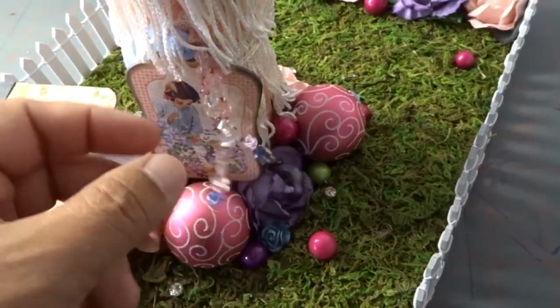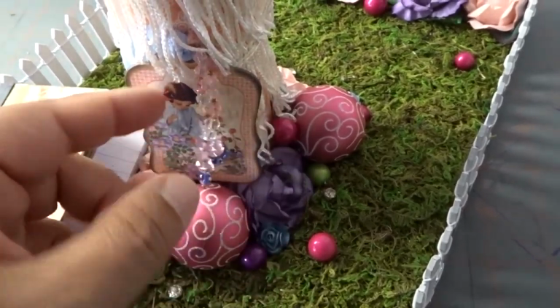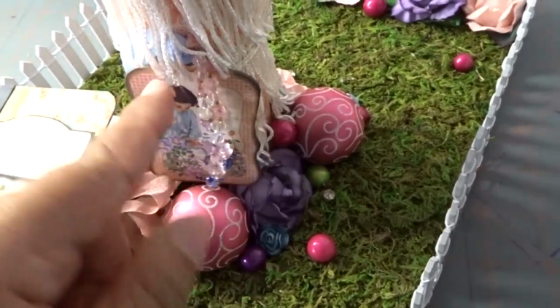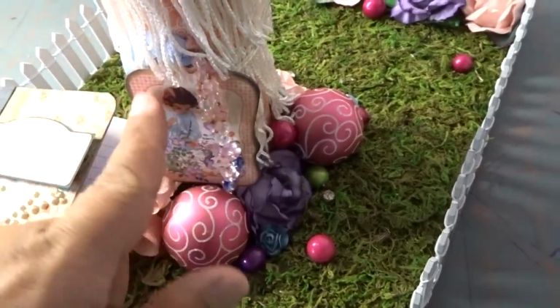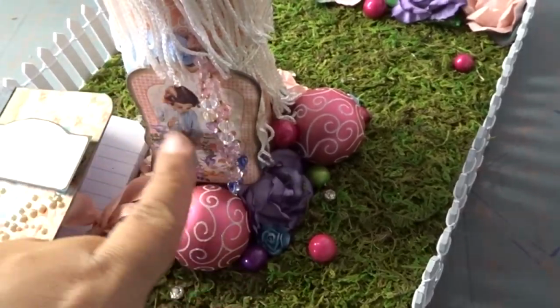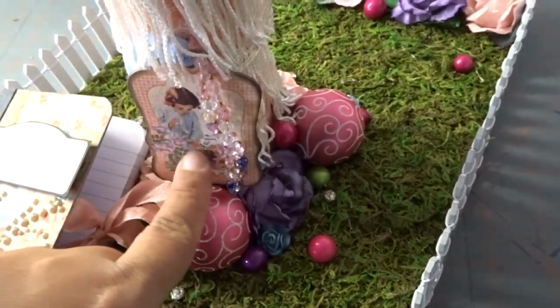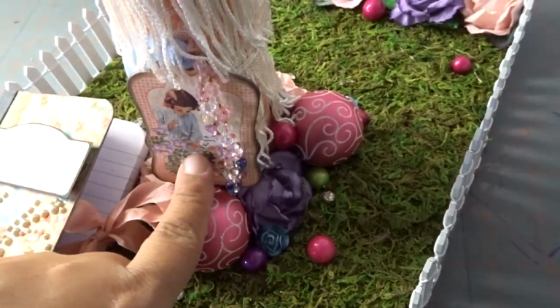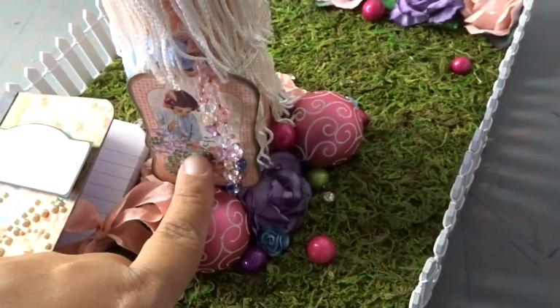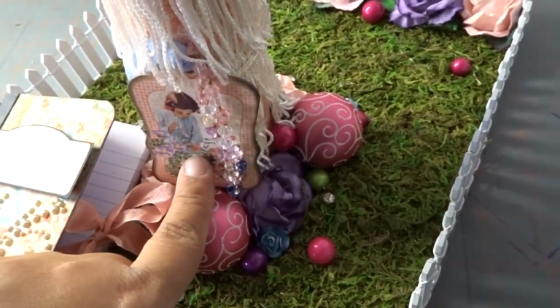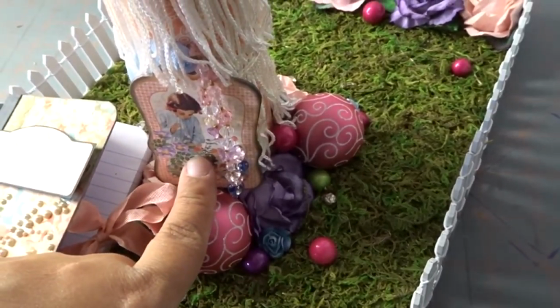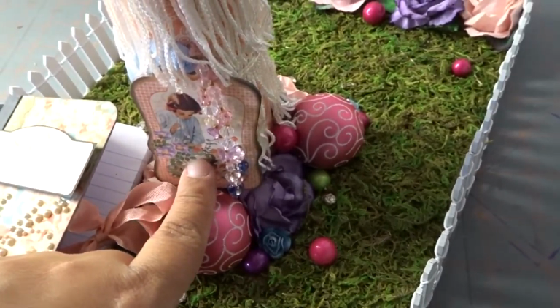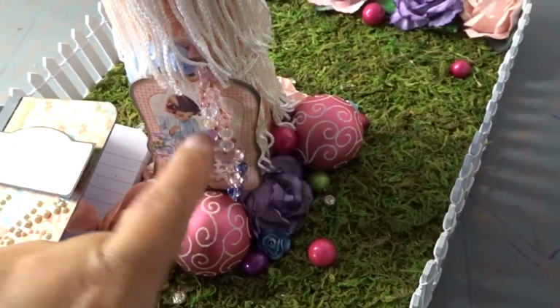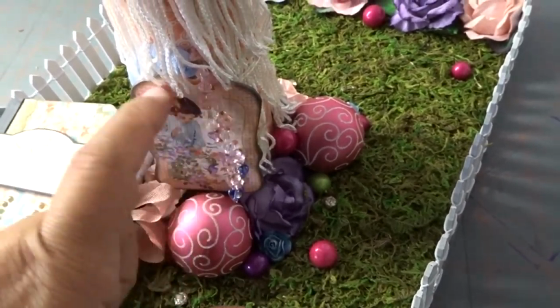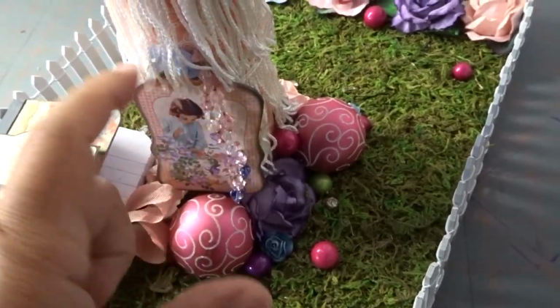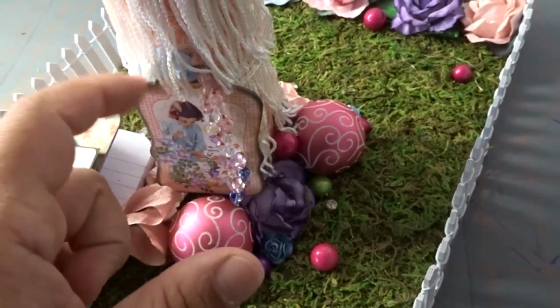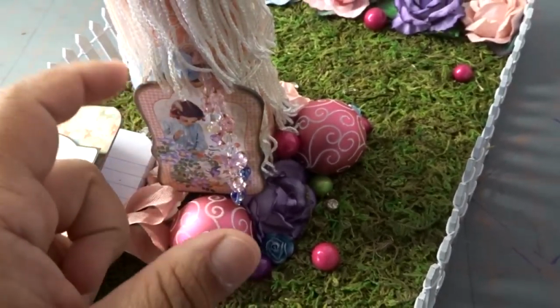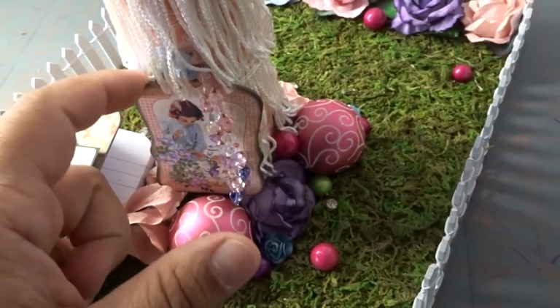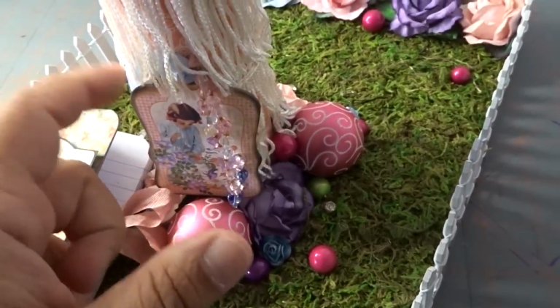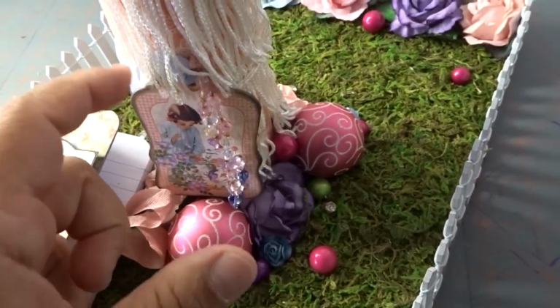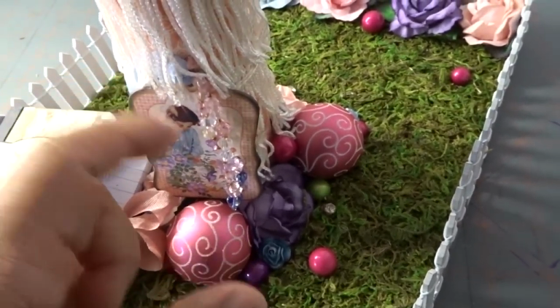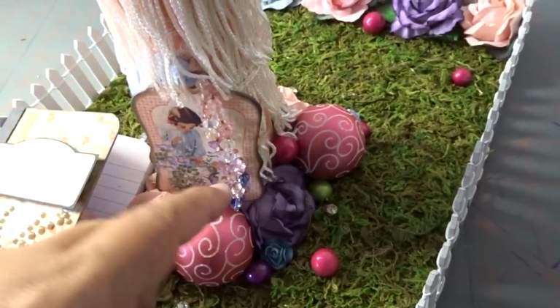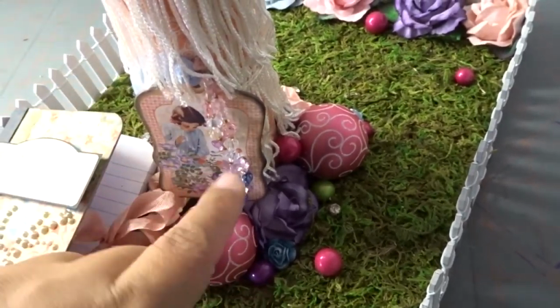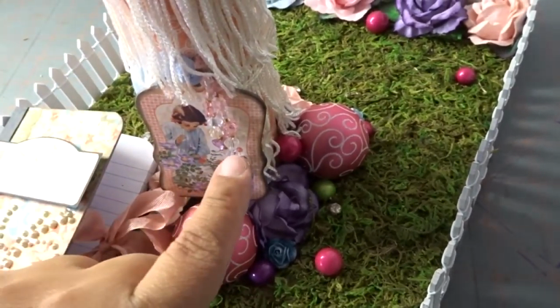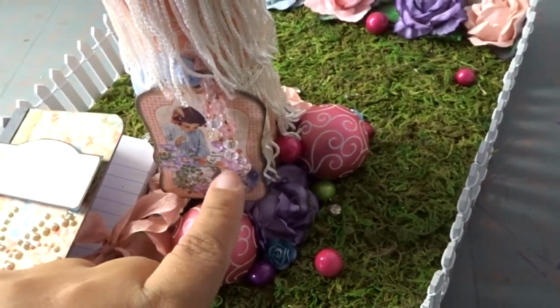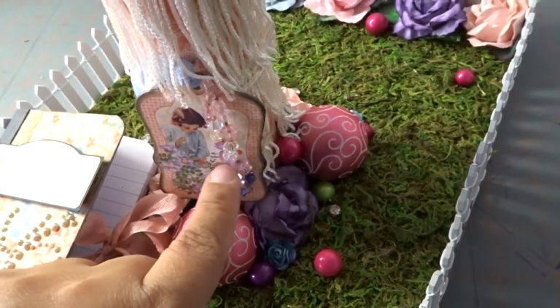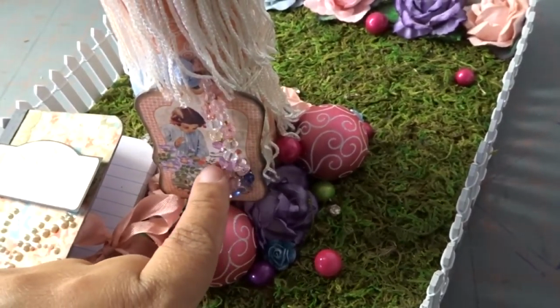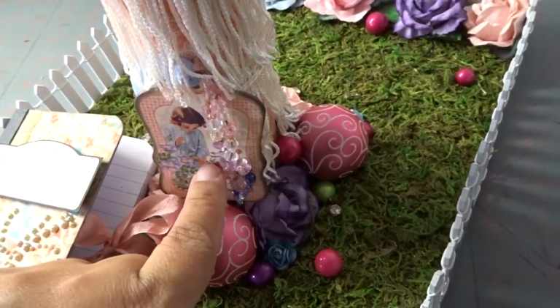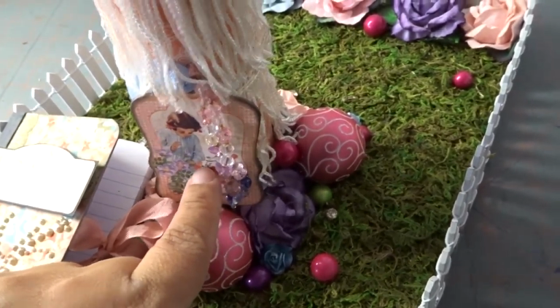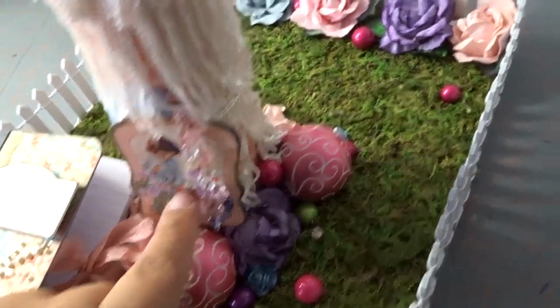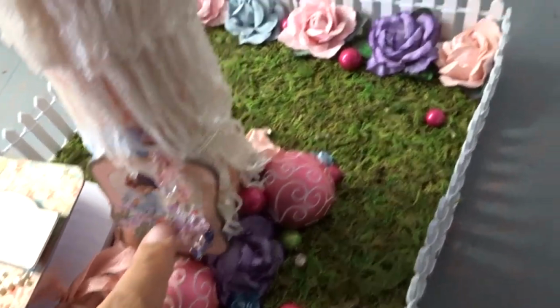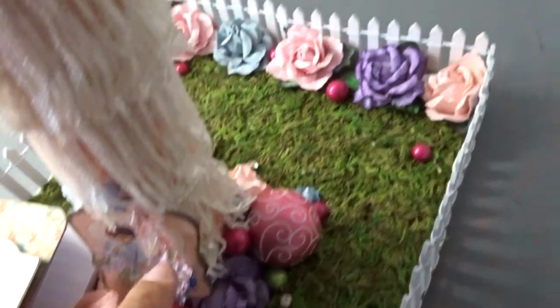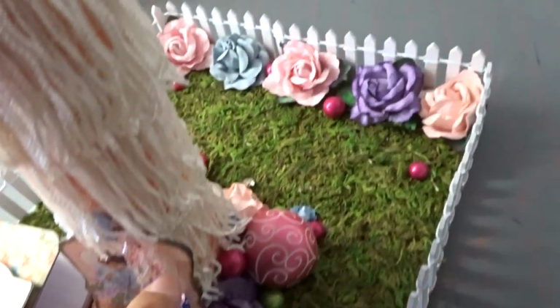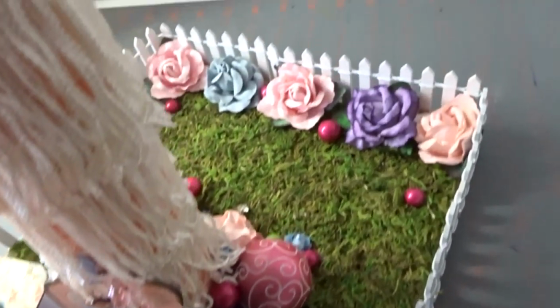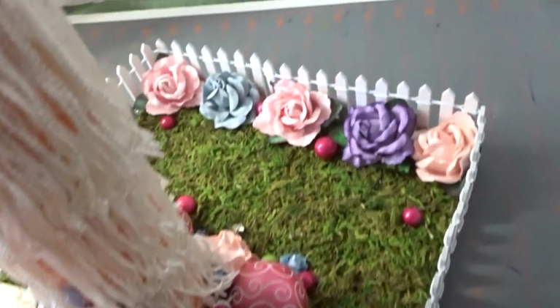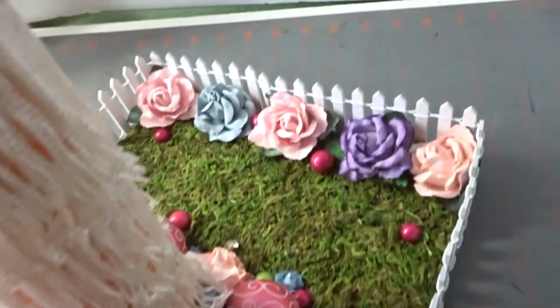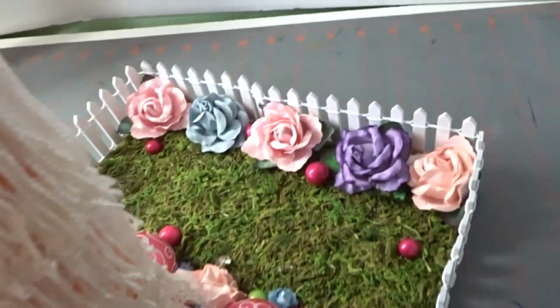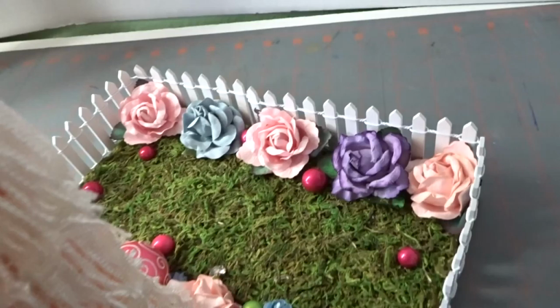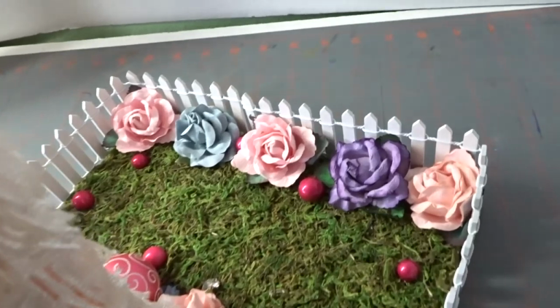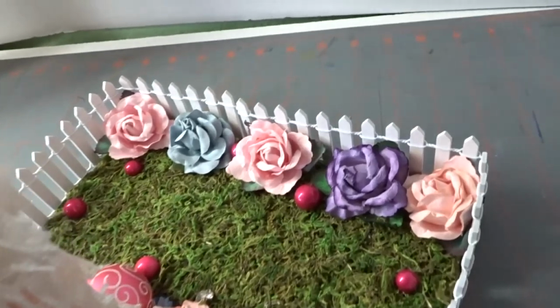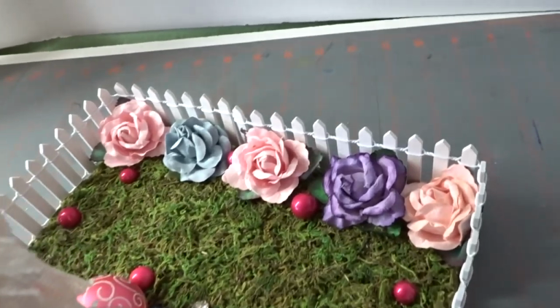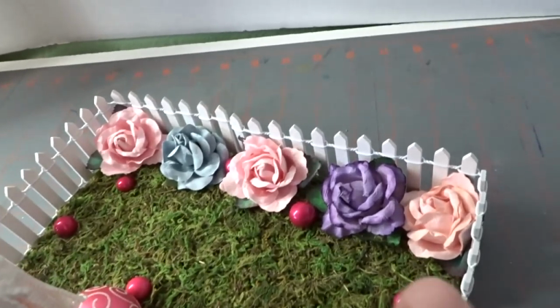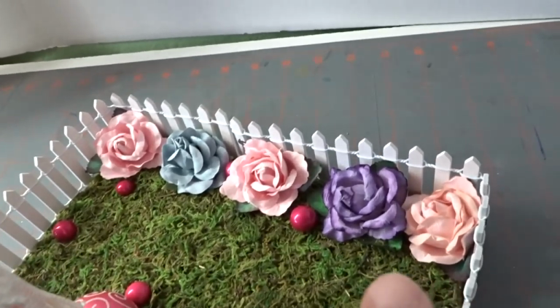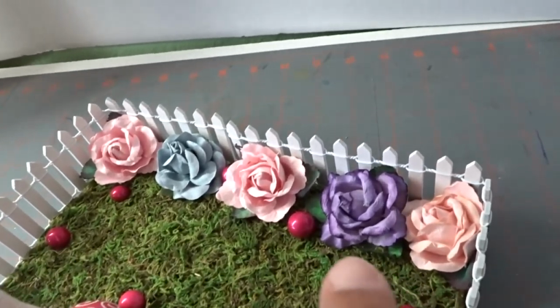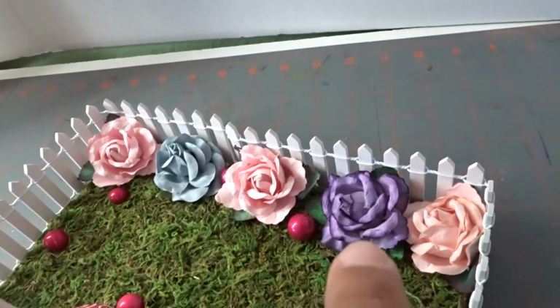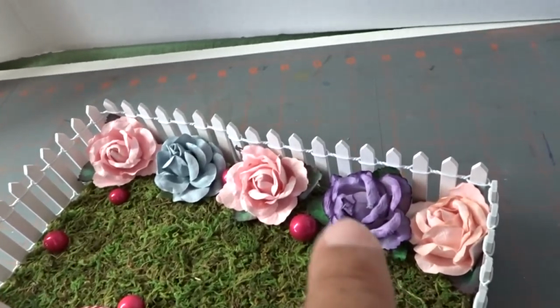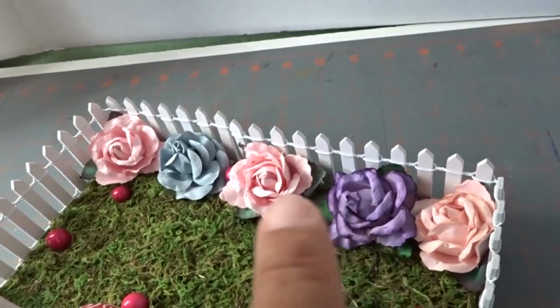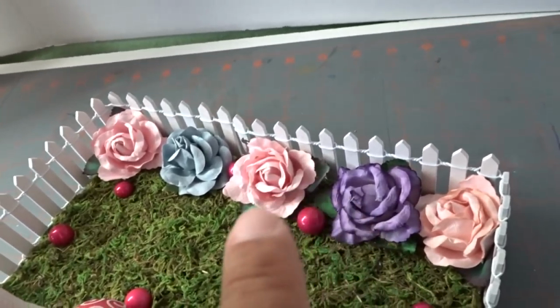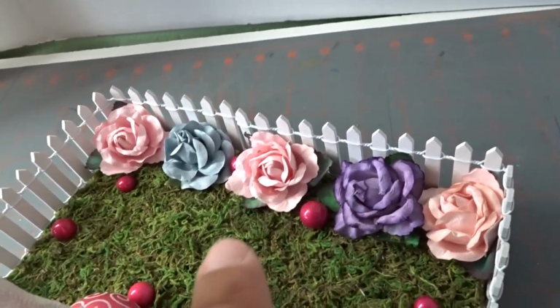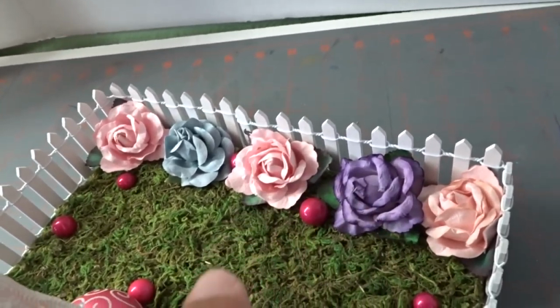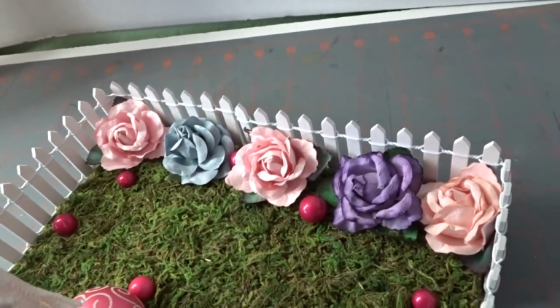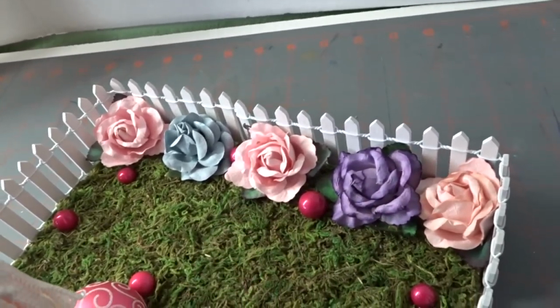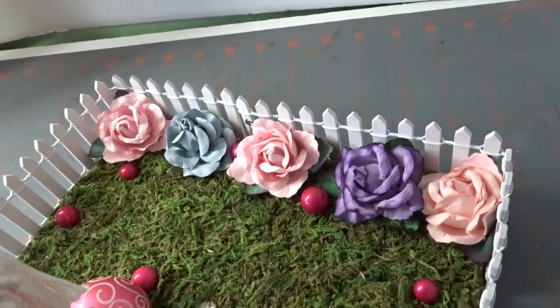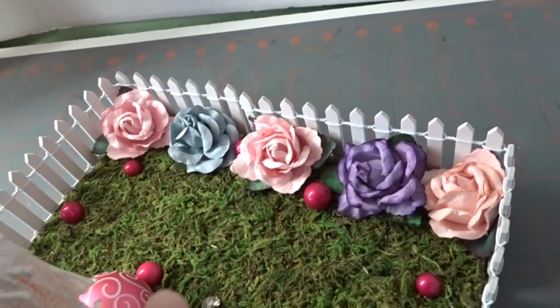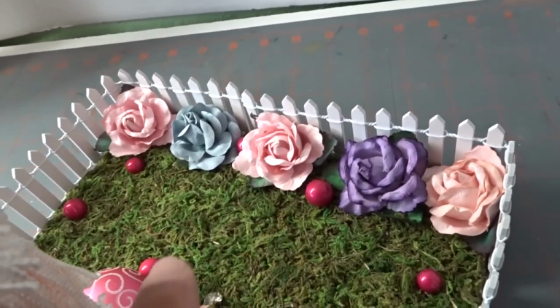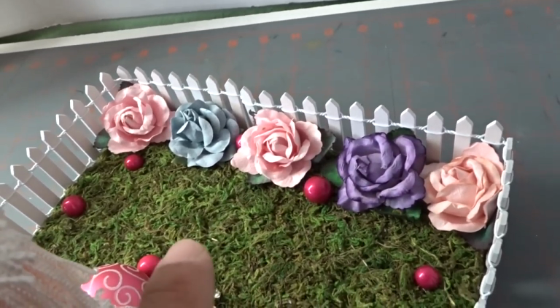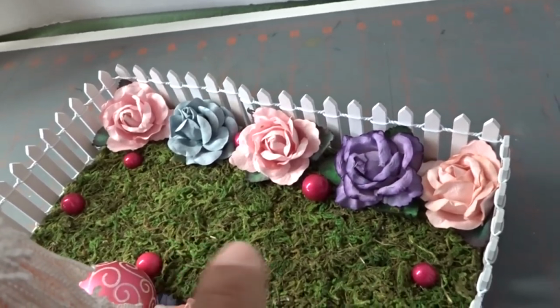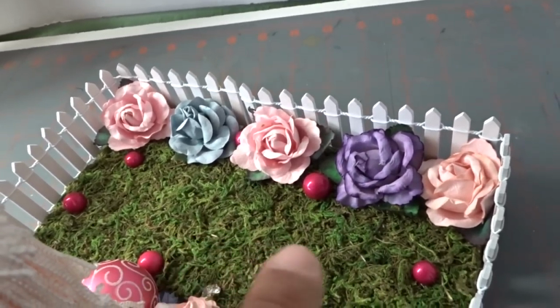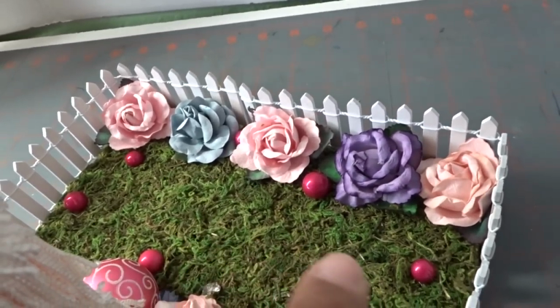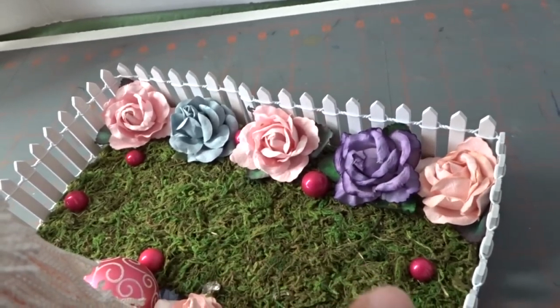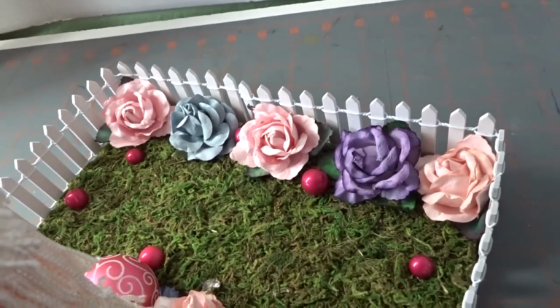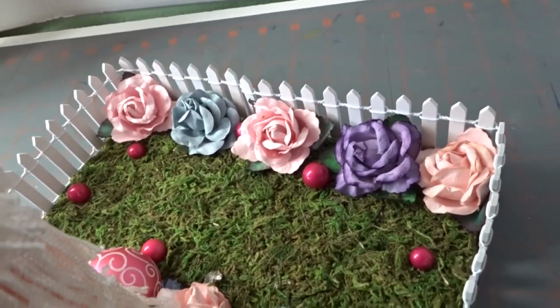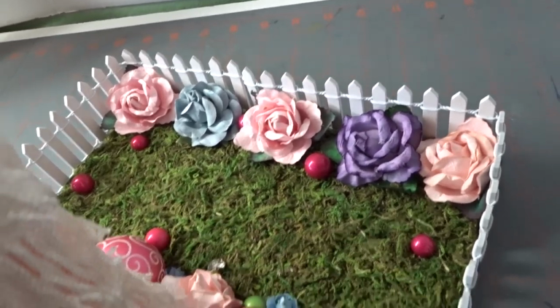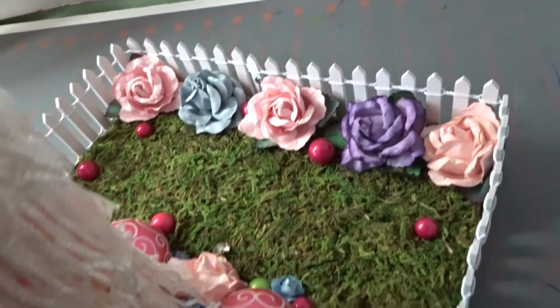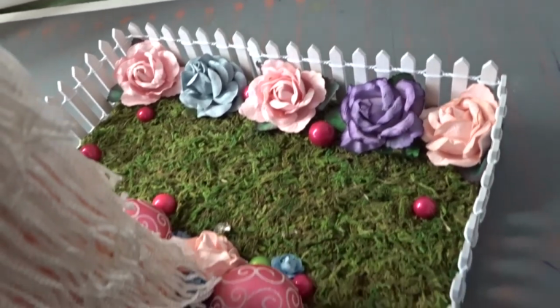Here's a paper from the chipboard piece from the collection. Here we have some roses and some more of the little circles.